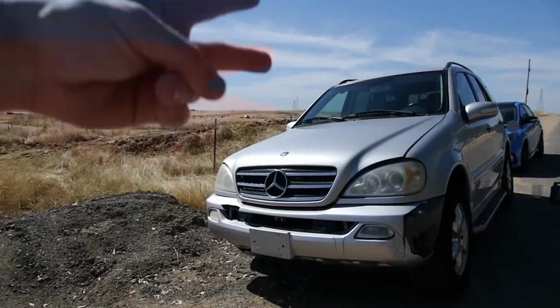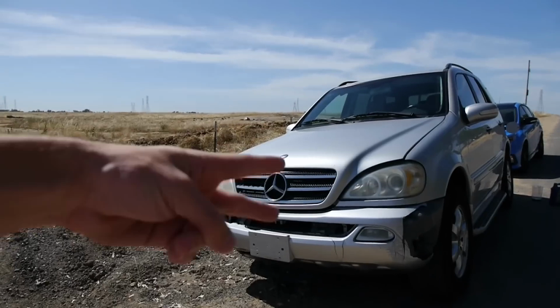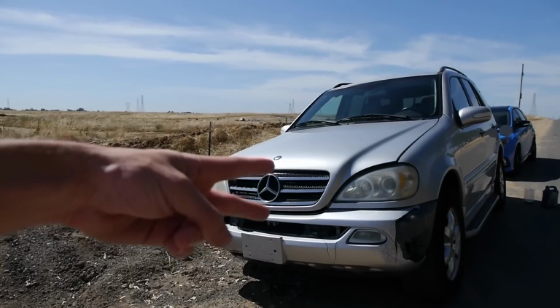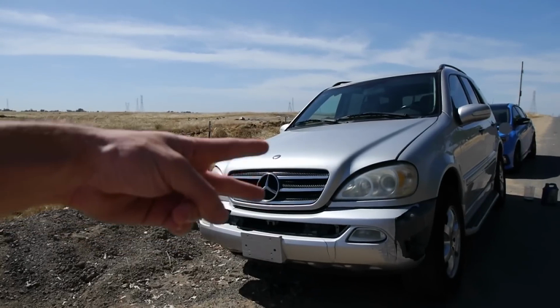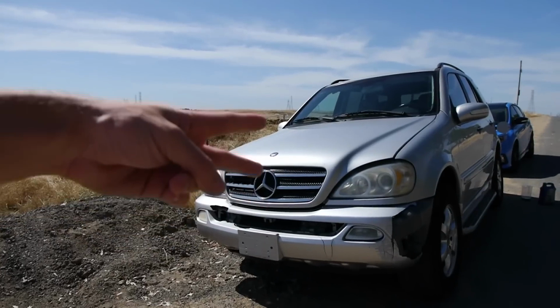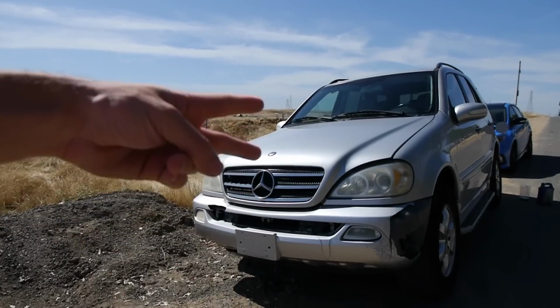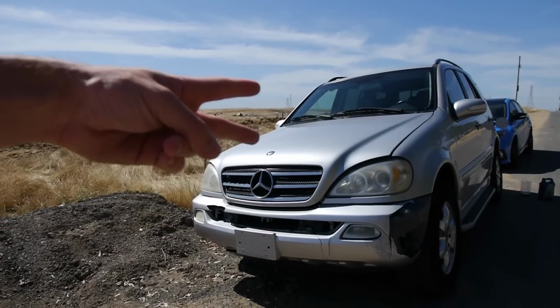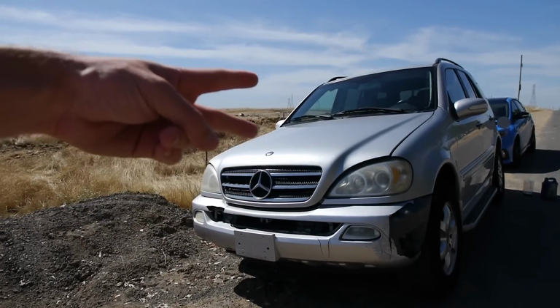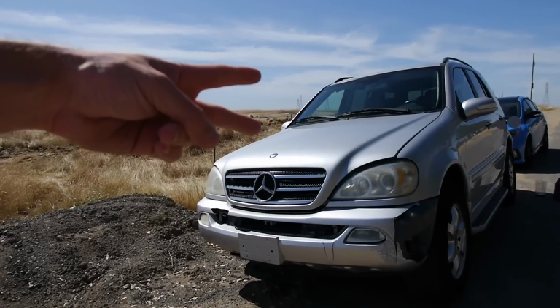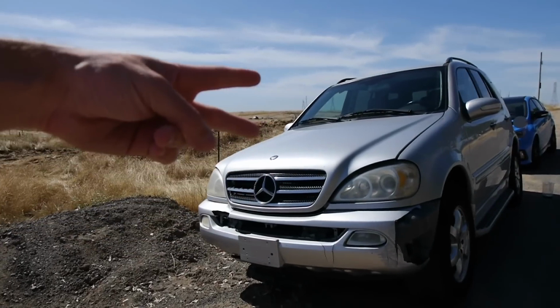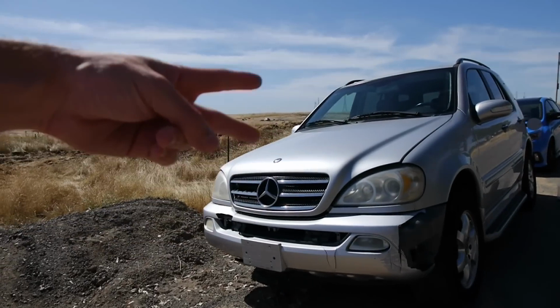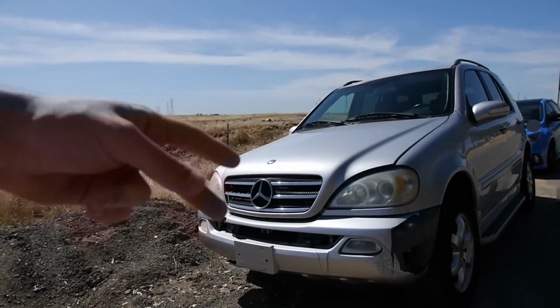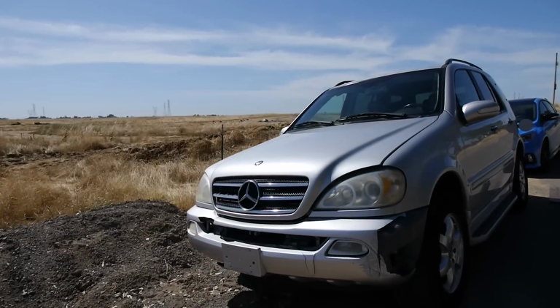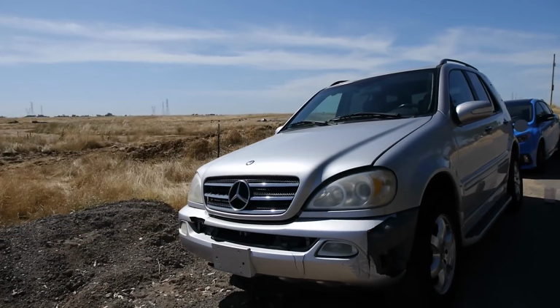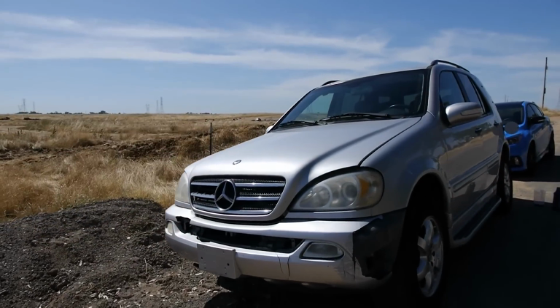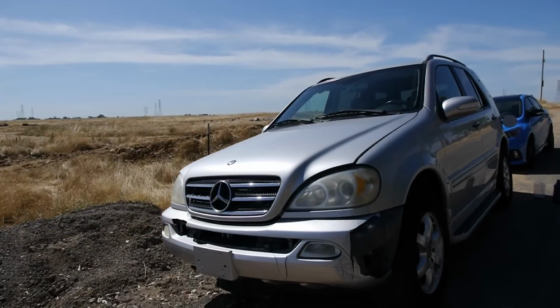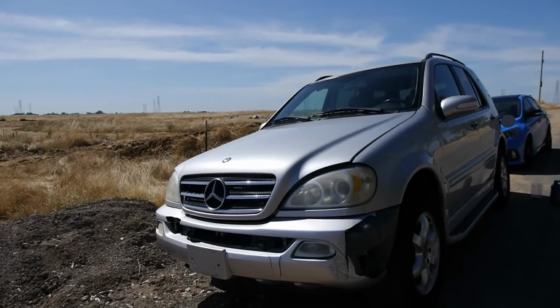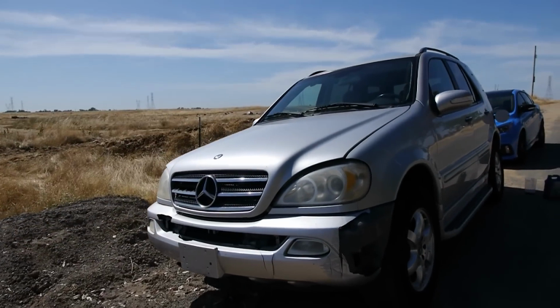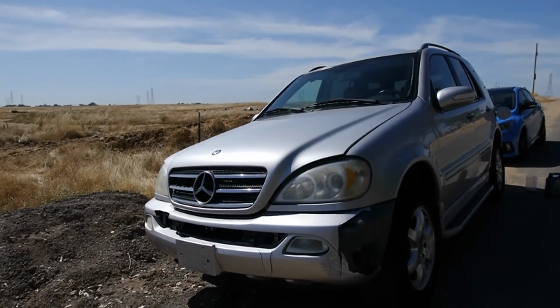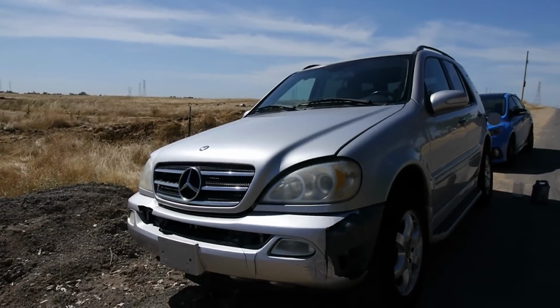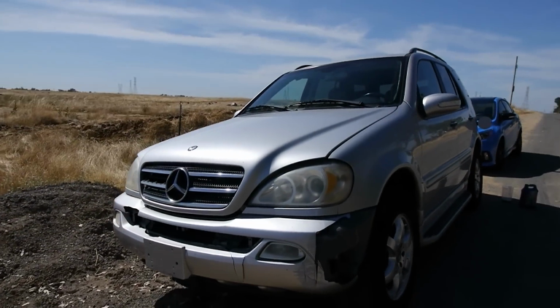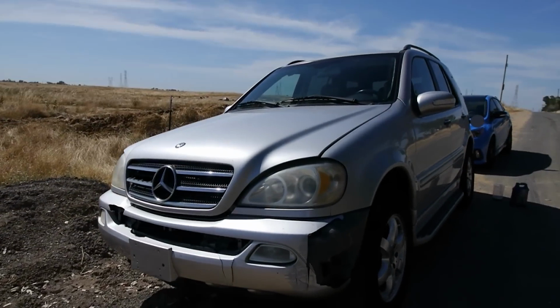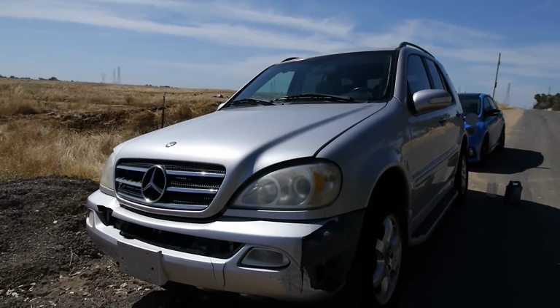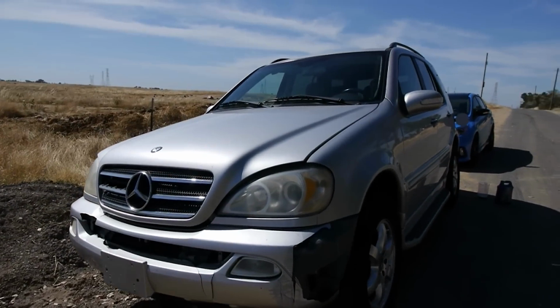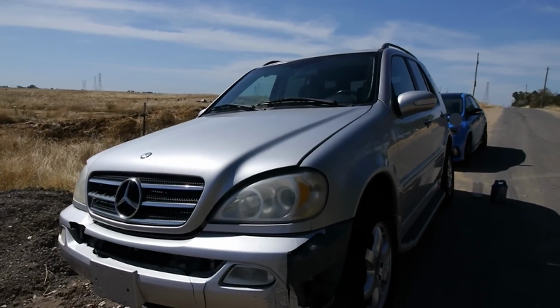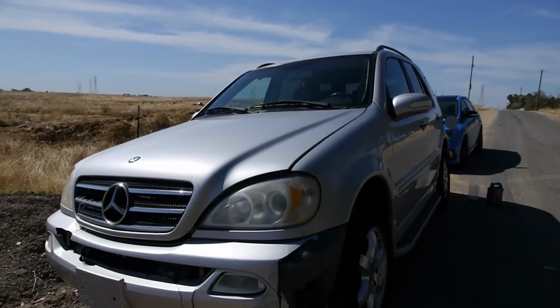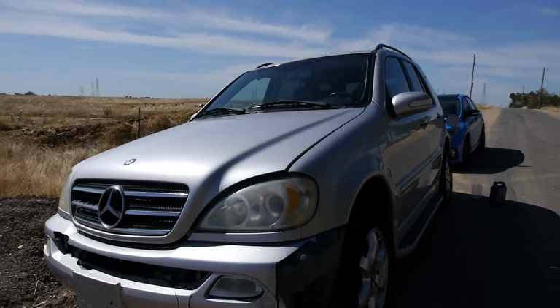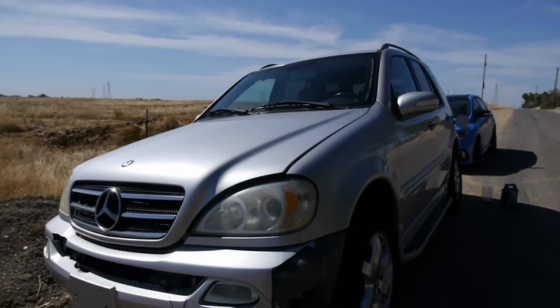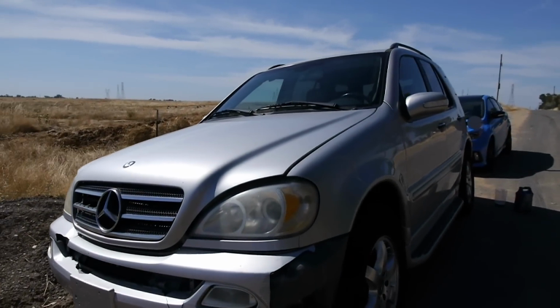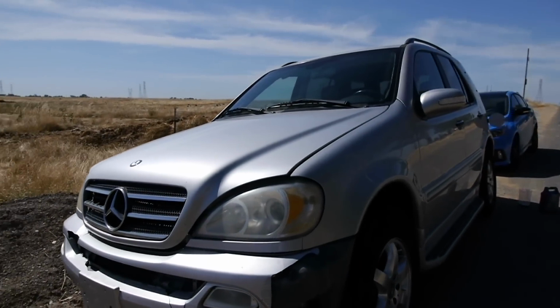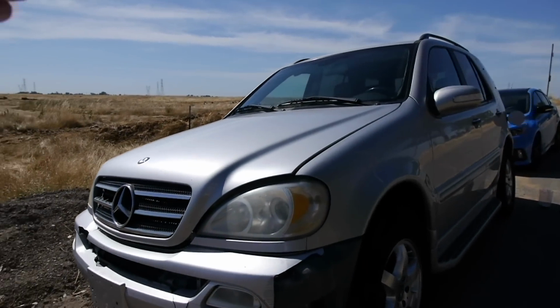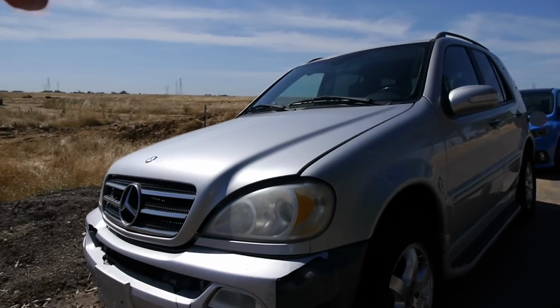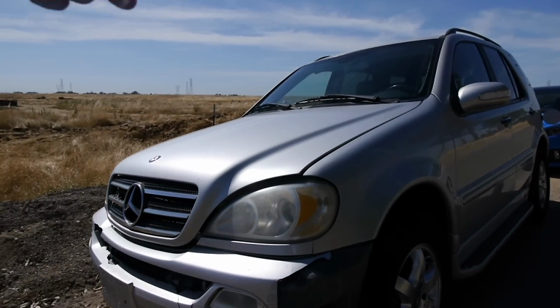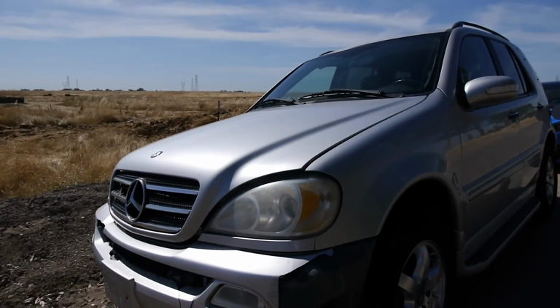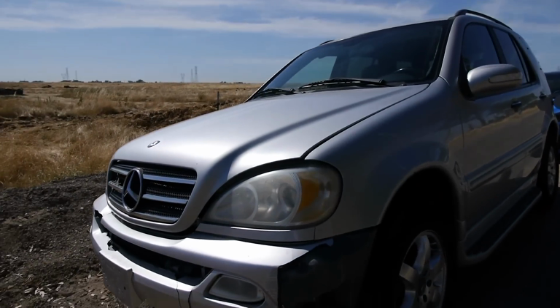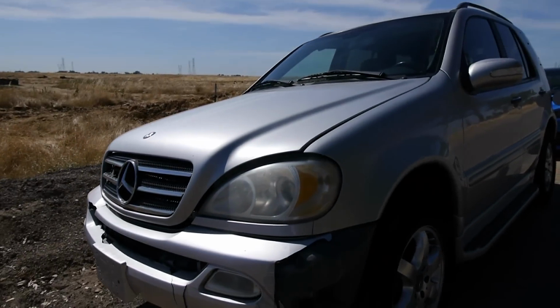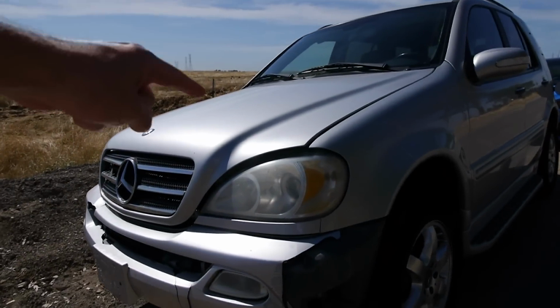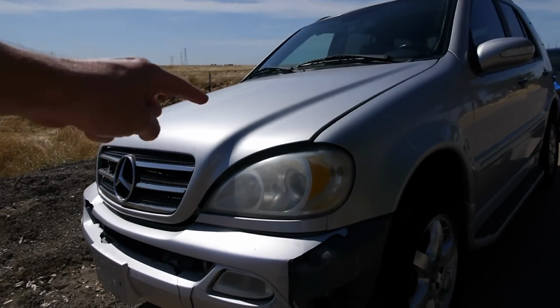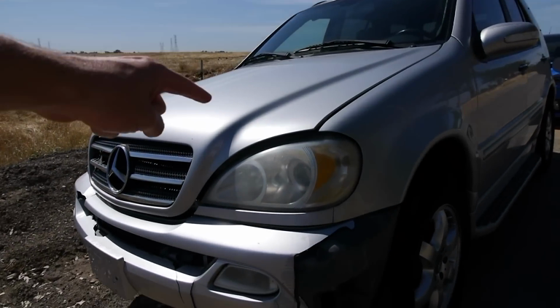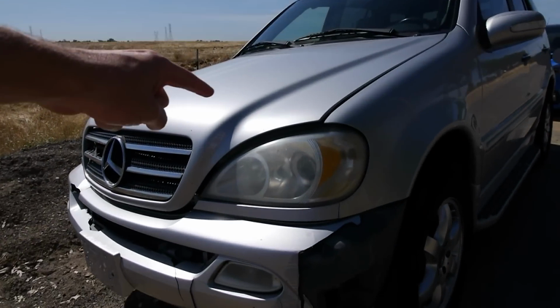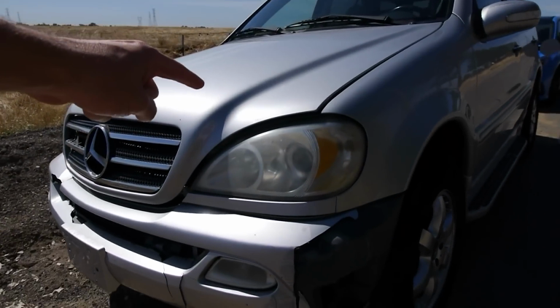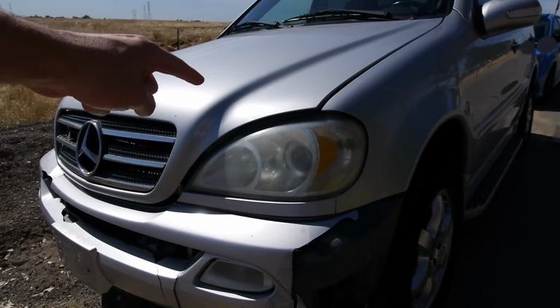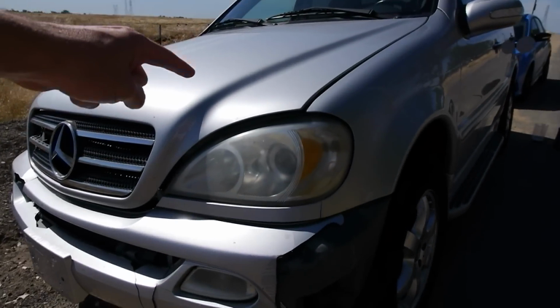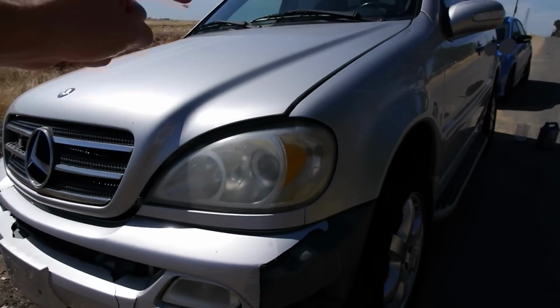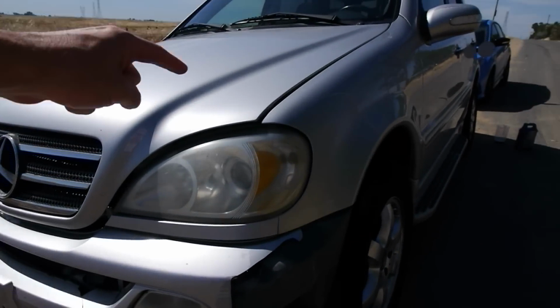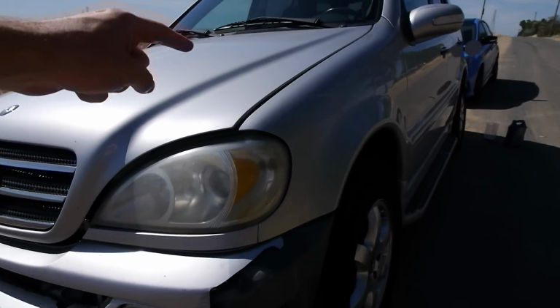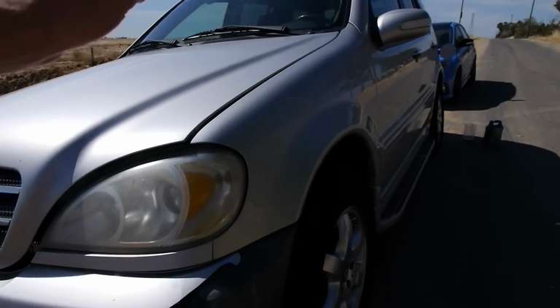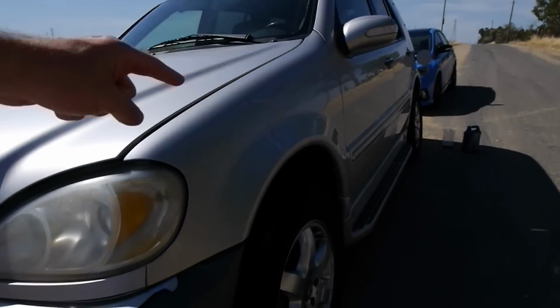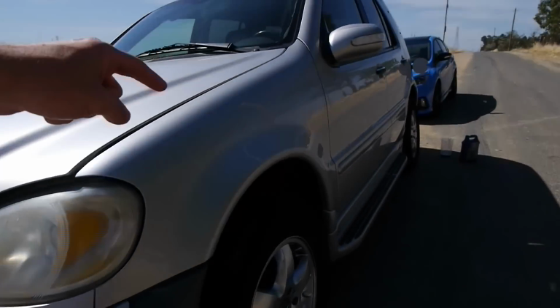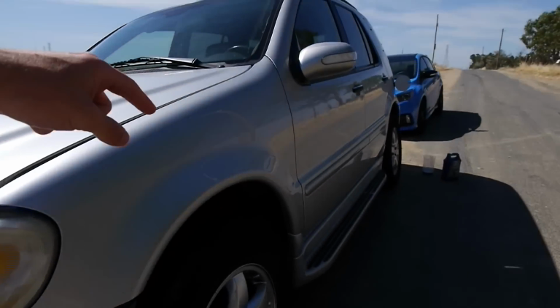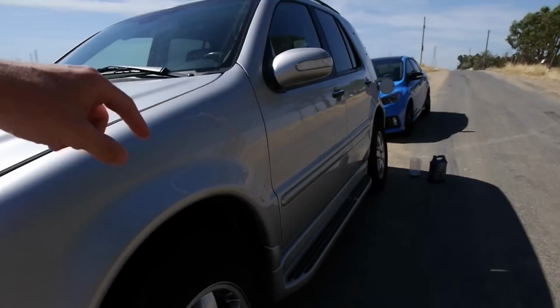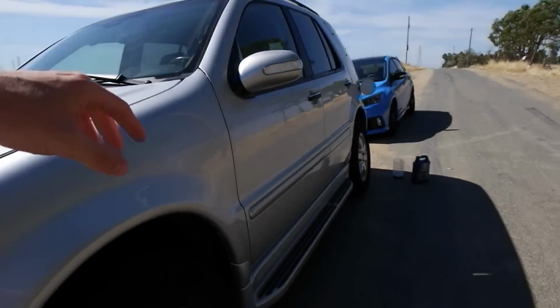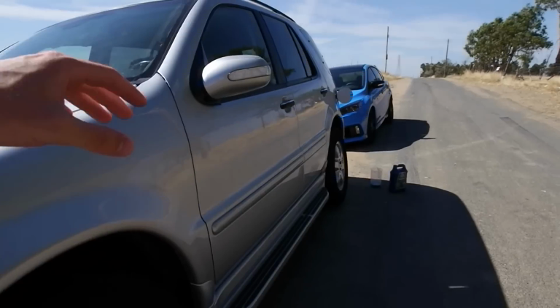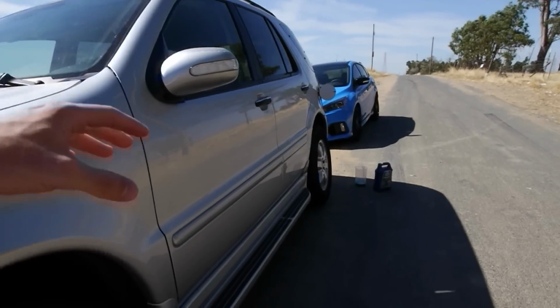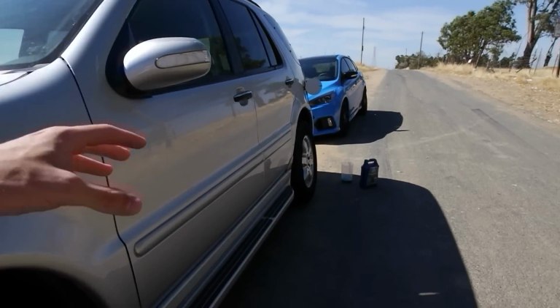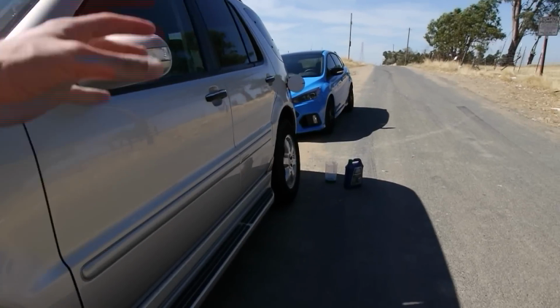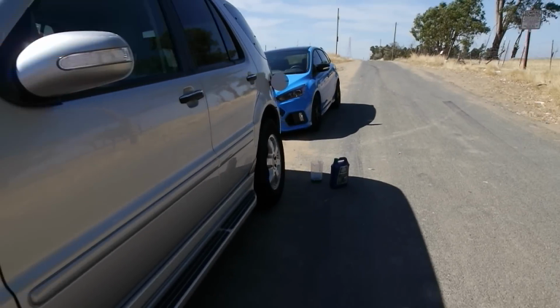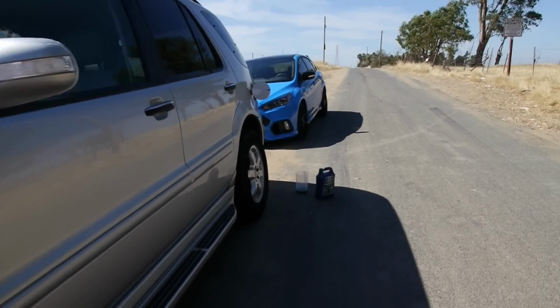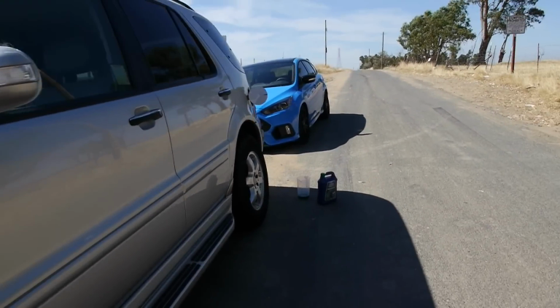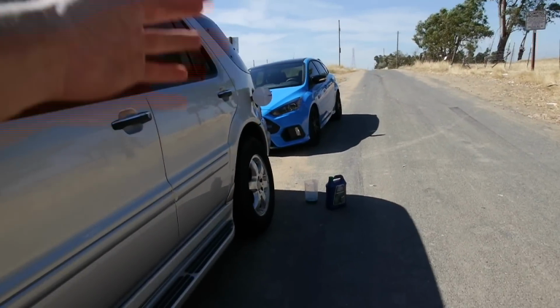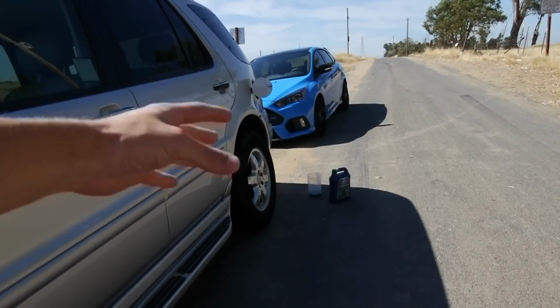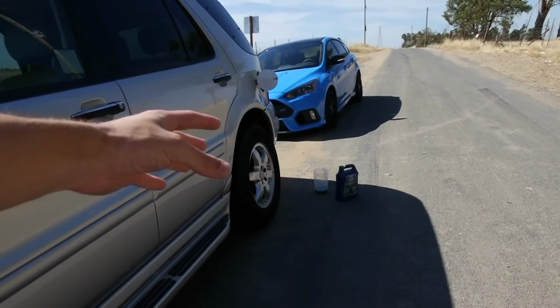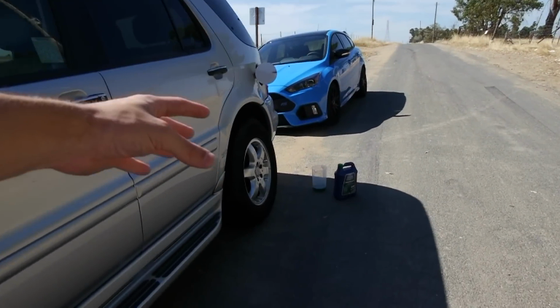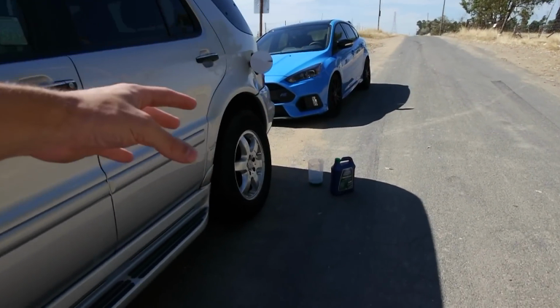What's up guys, TechRacks here. So in this video, we're going to be filling up this Mercedes-Benz SUV with some antifreeze.